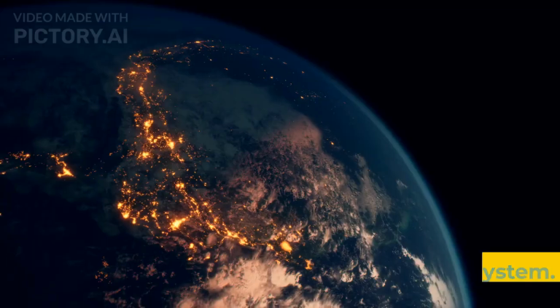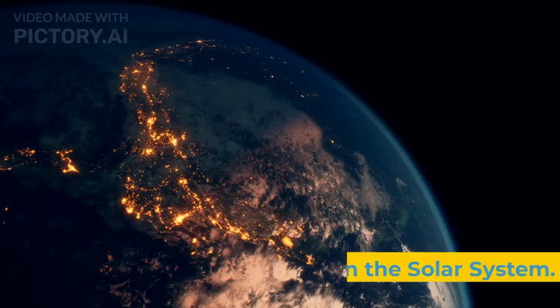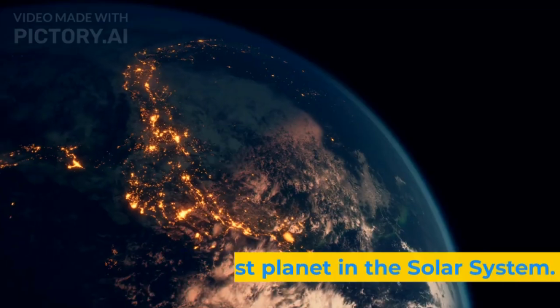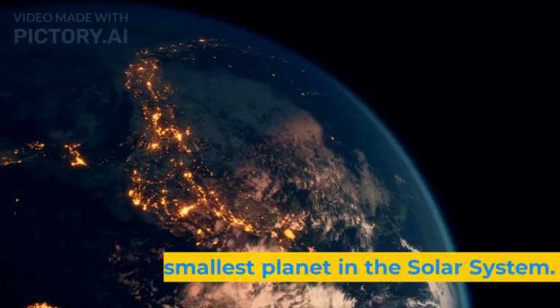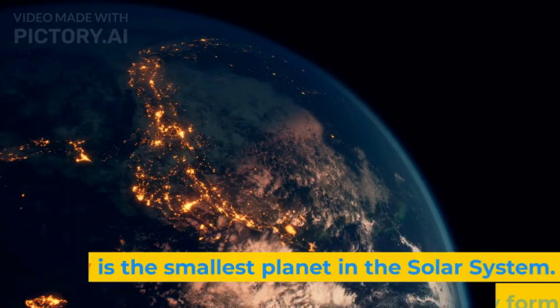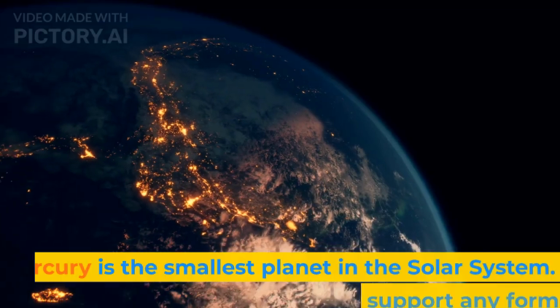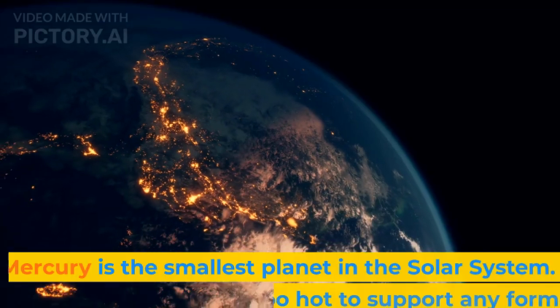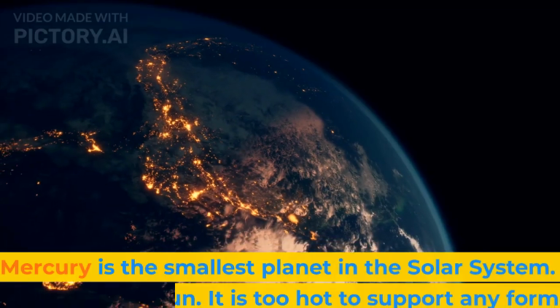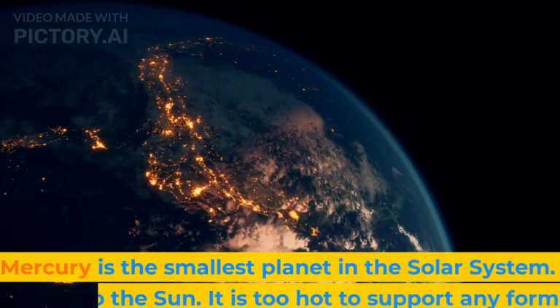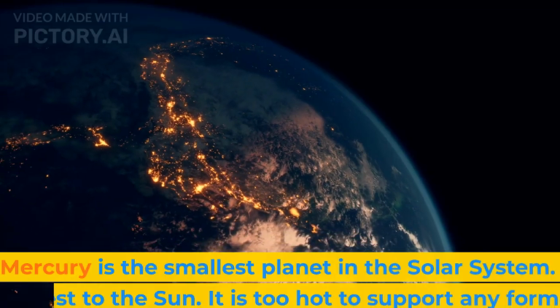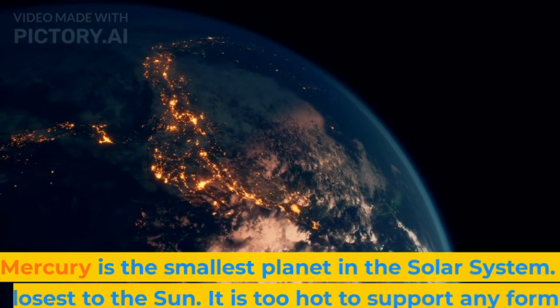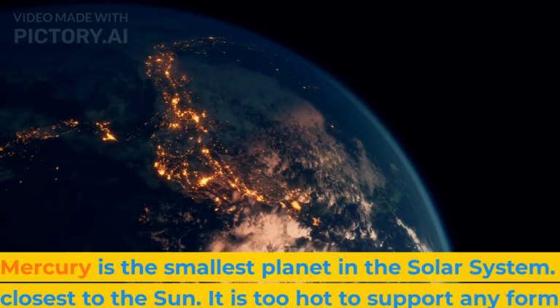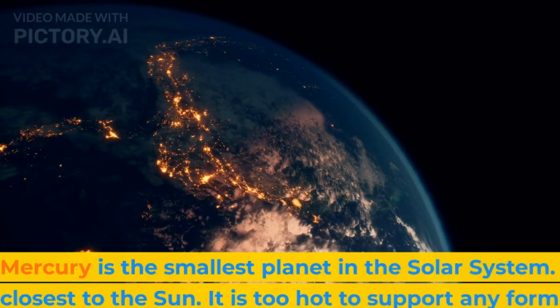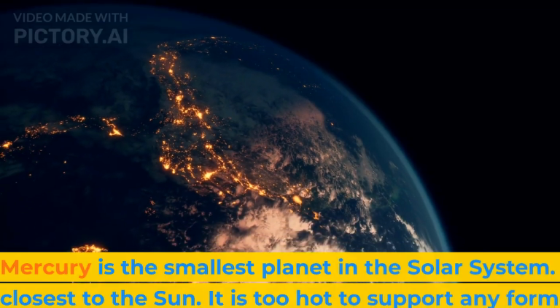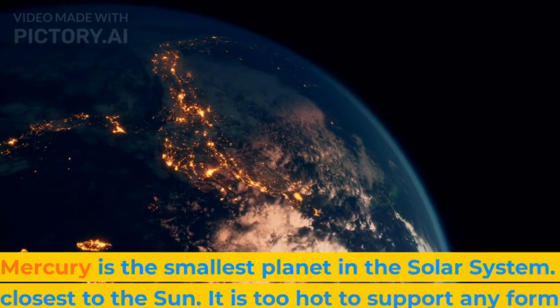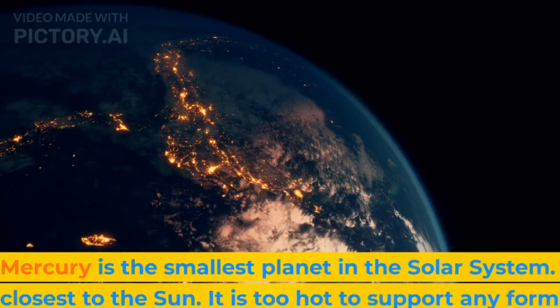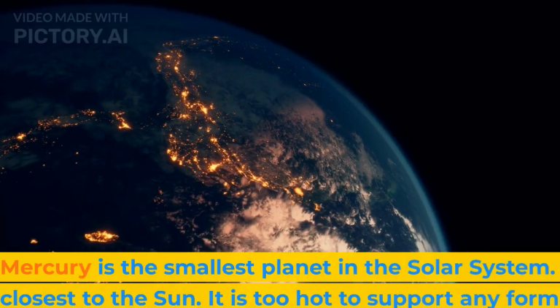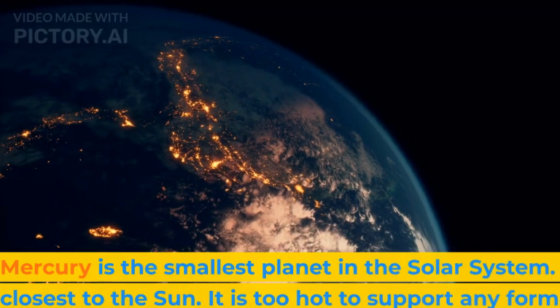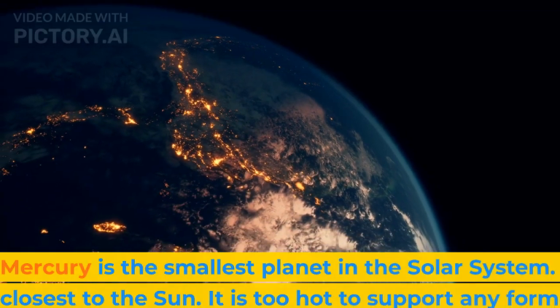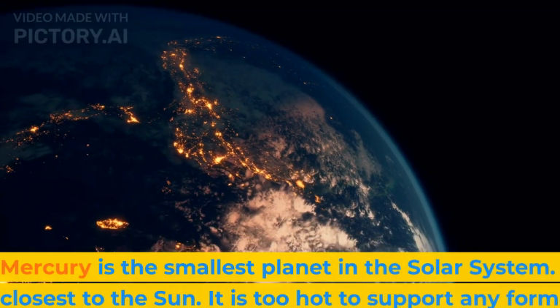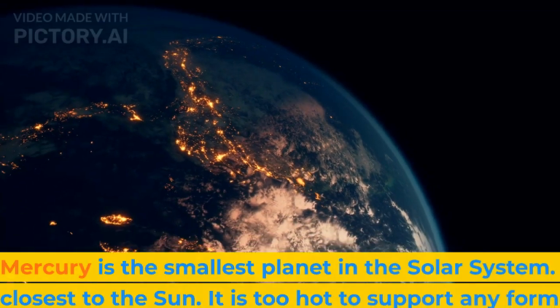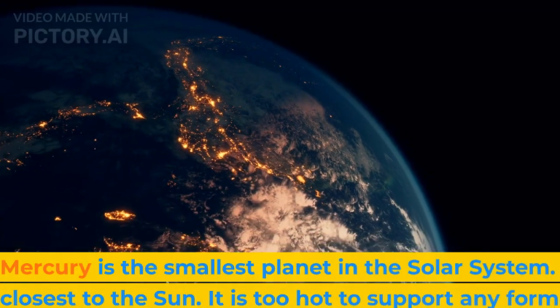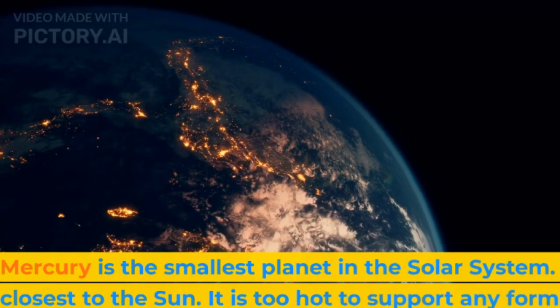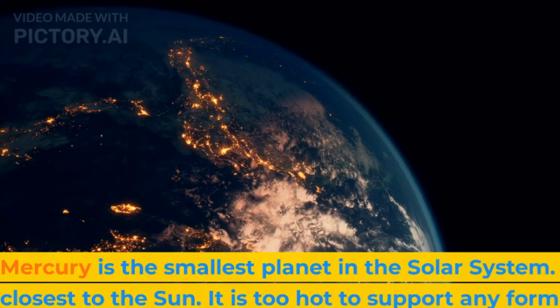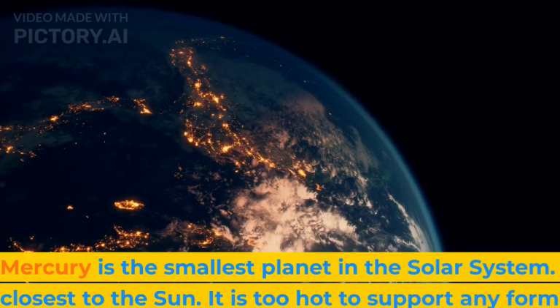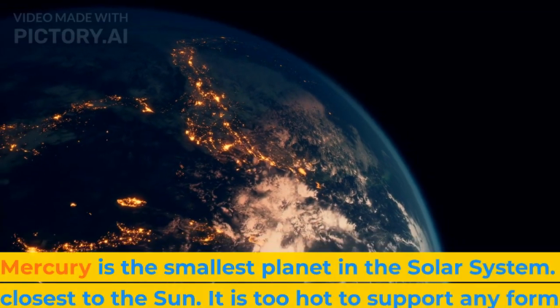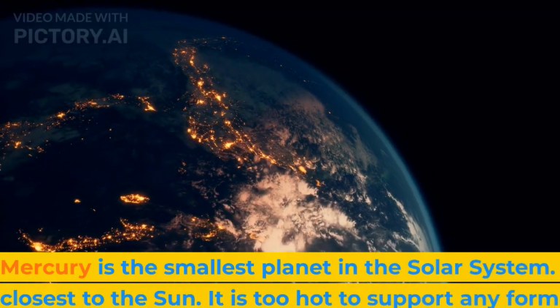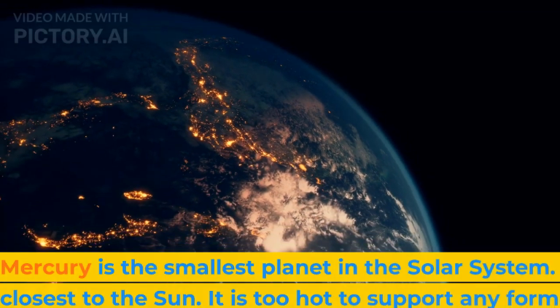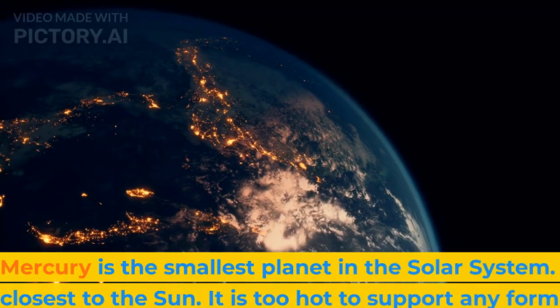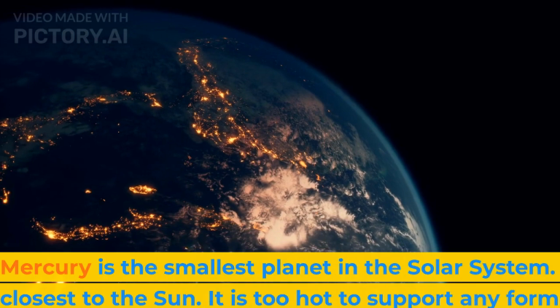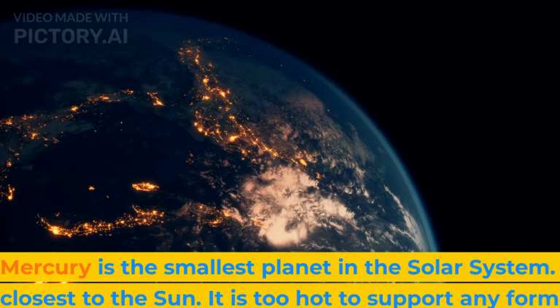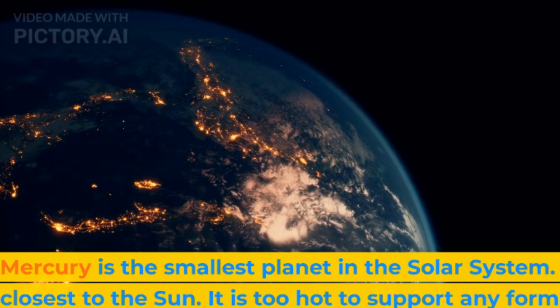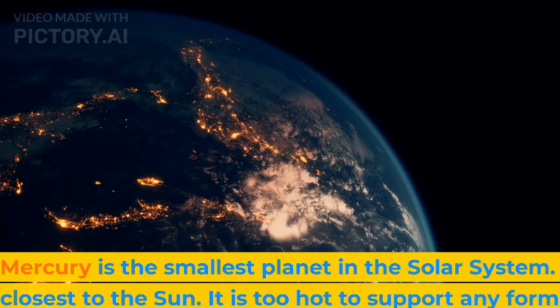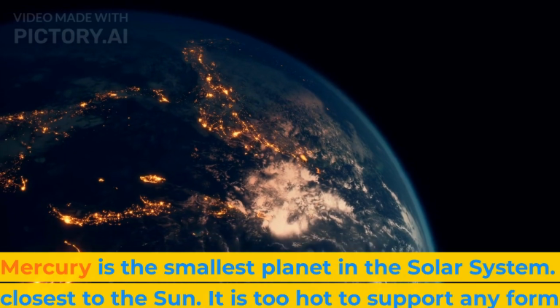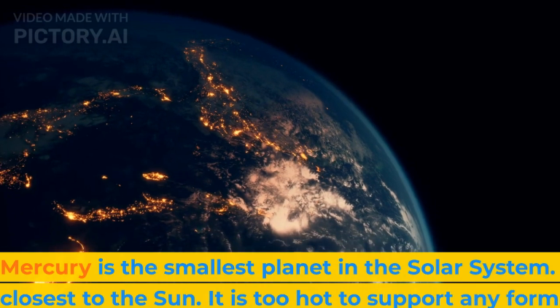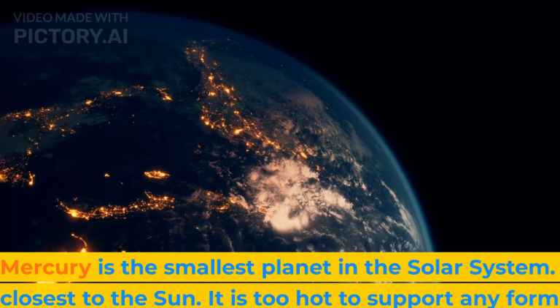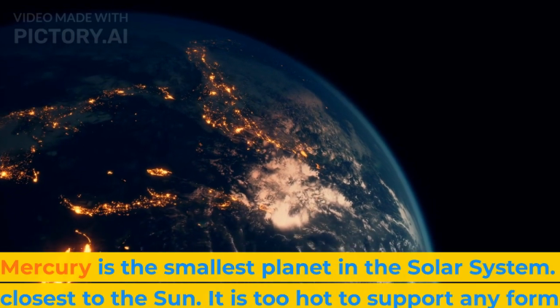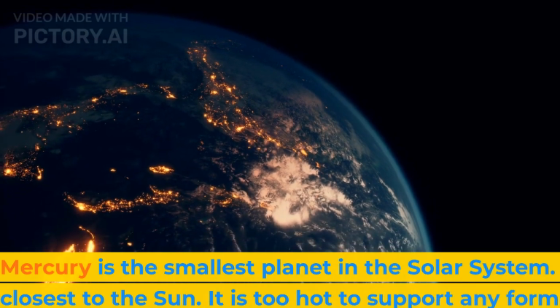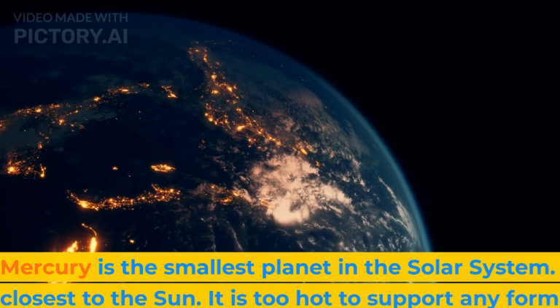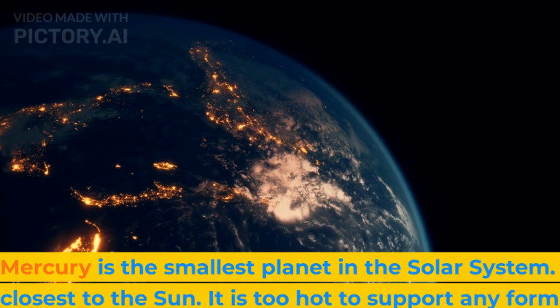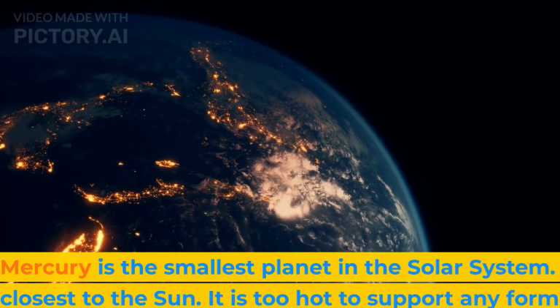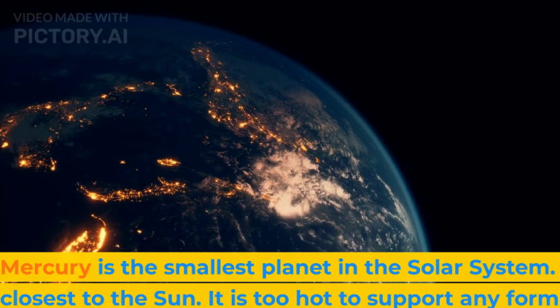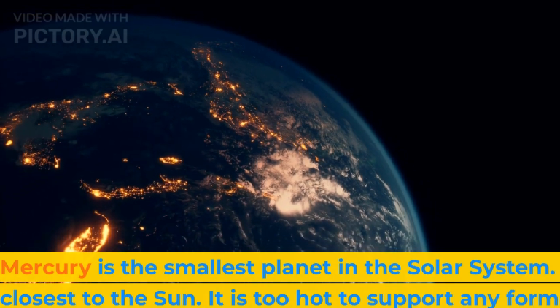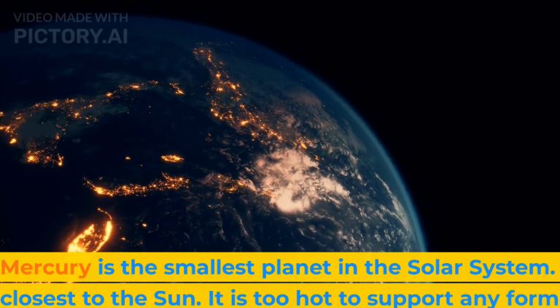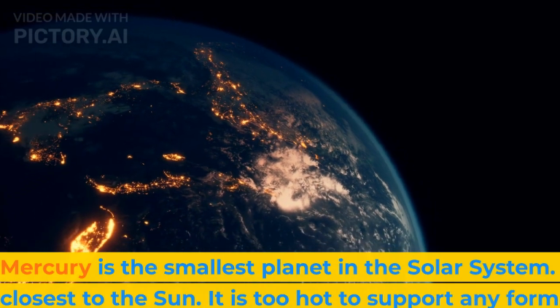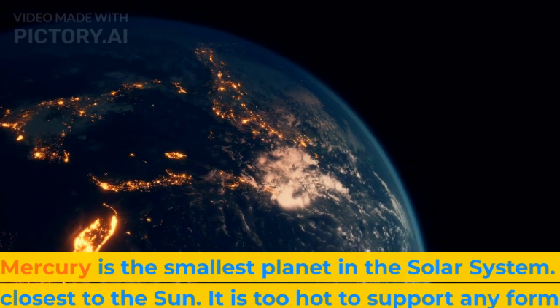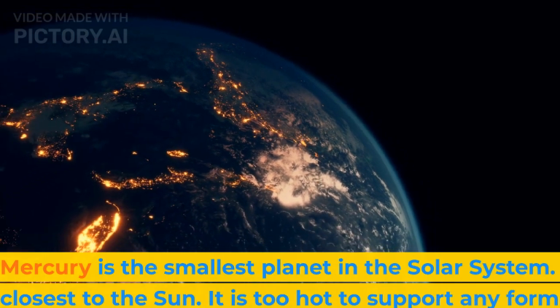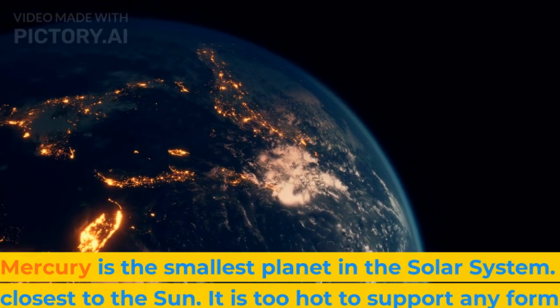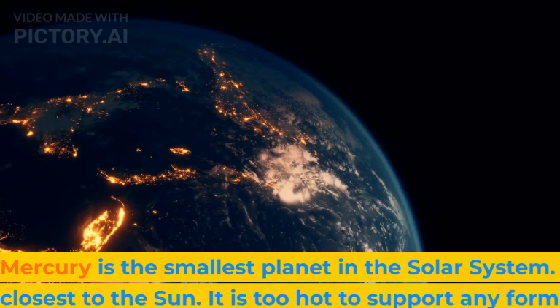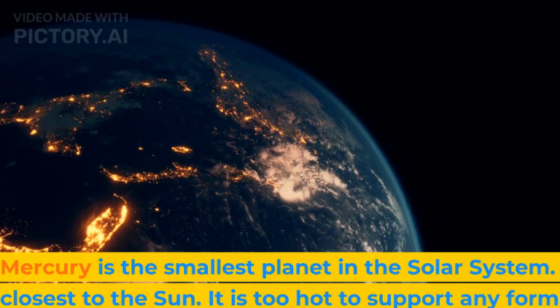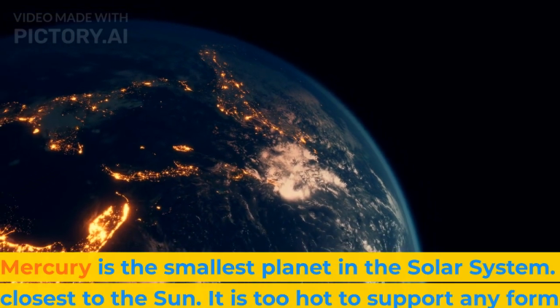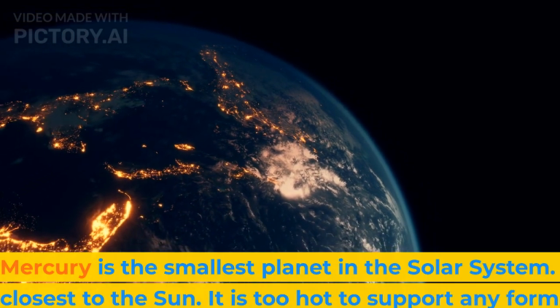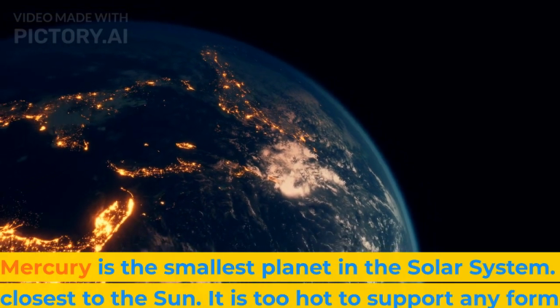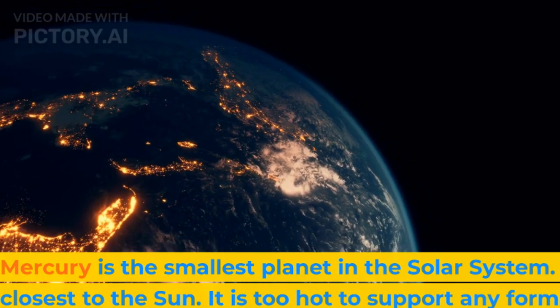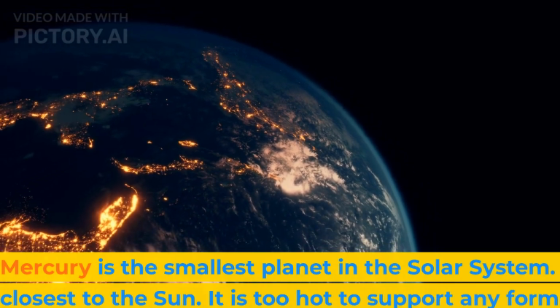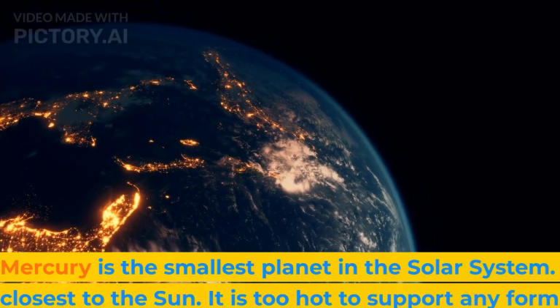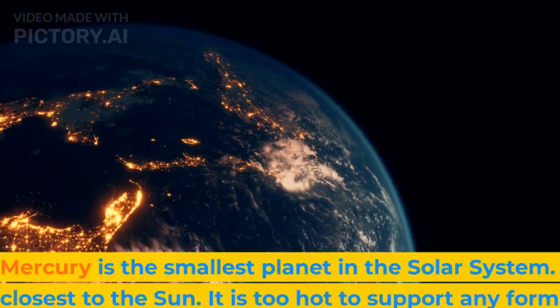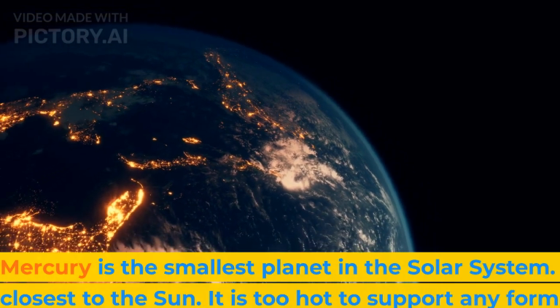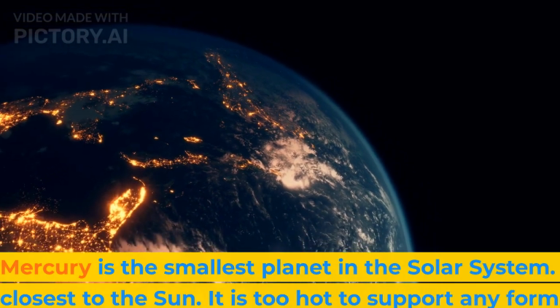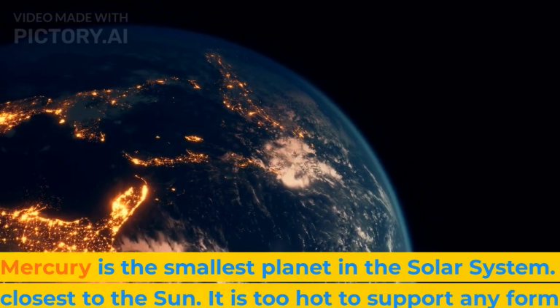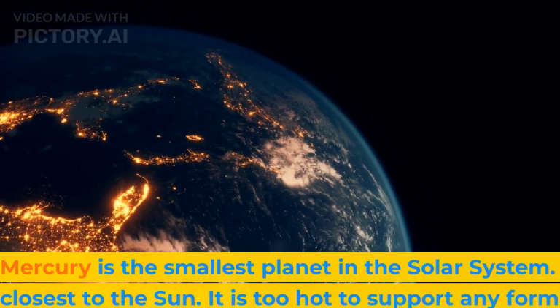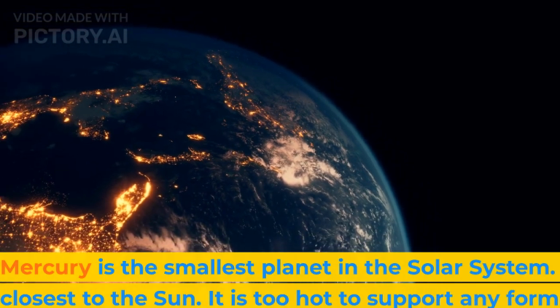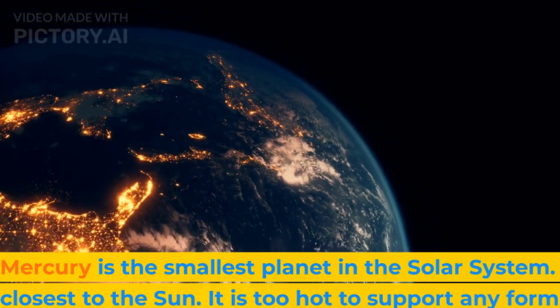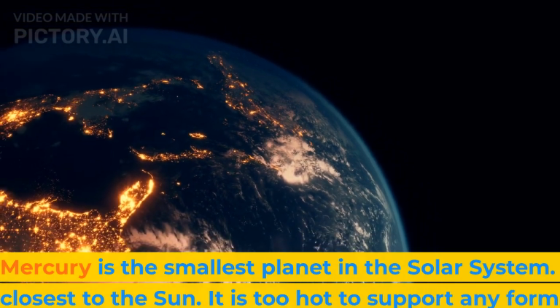Mercury is the smallest planet in the solar system. It is also closest to the sun. It is too hot to support any form of life.